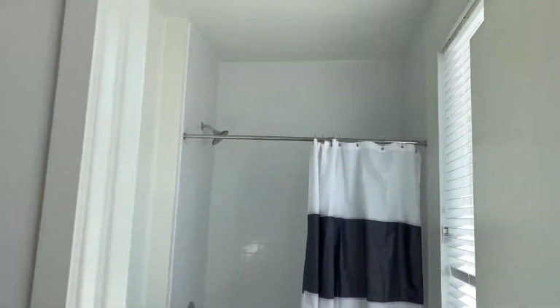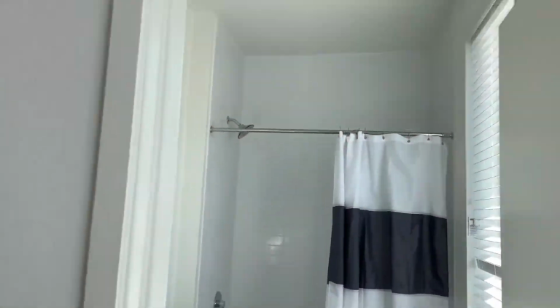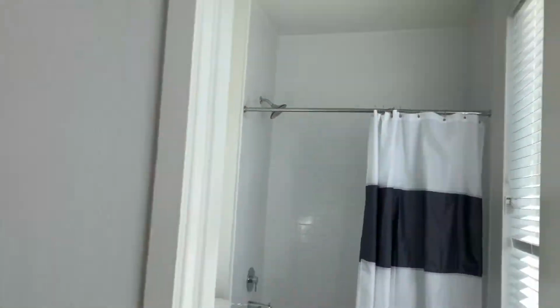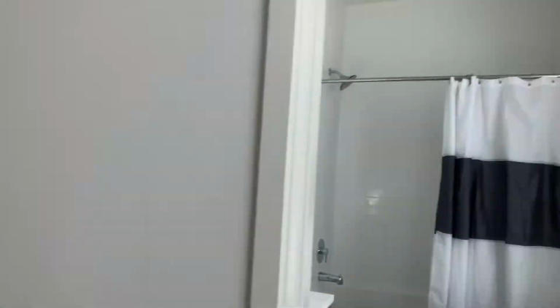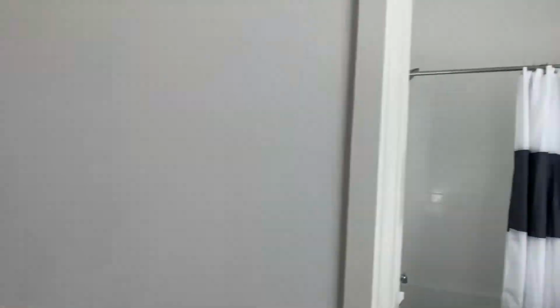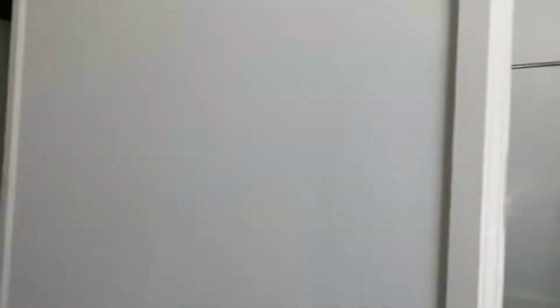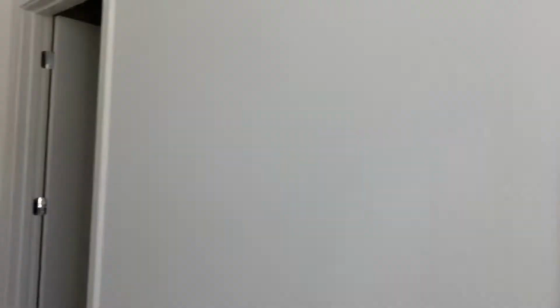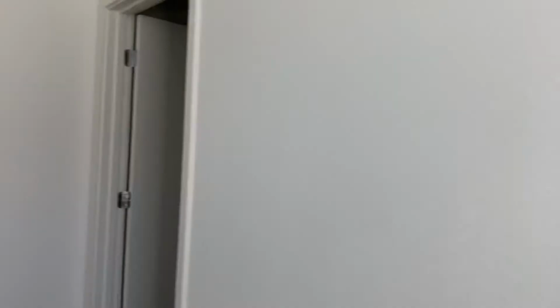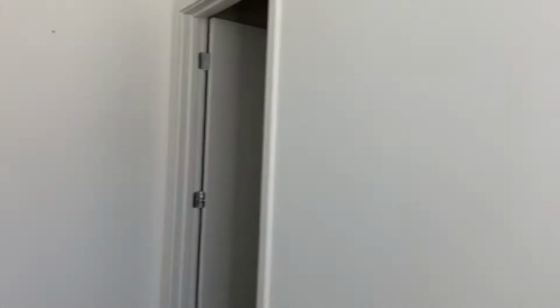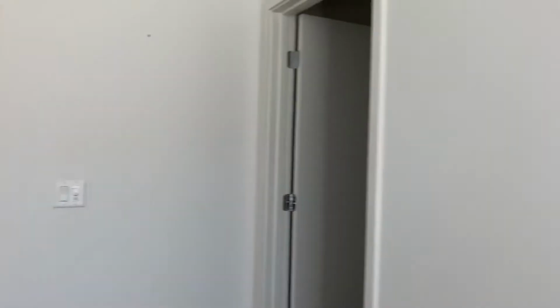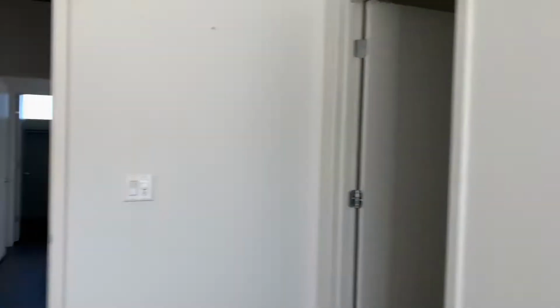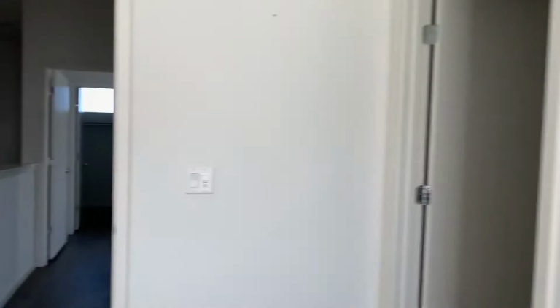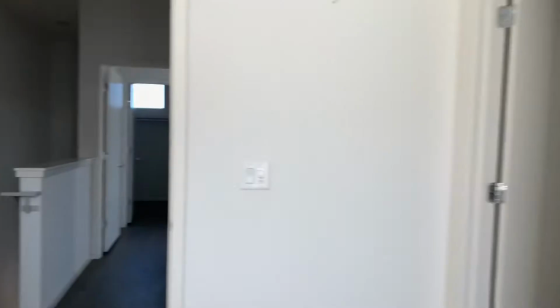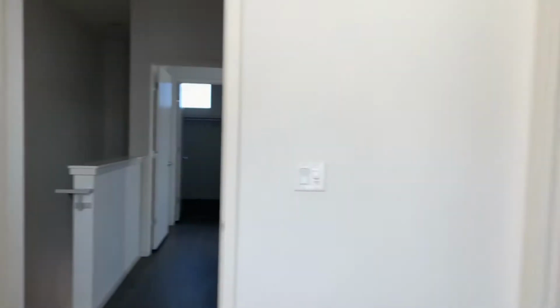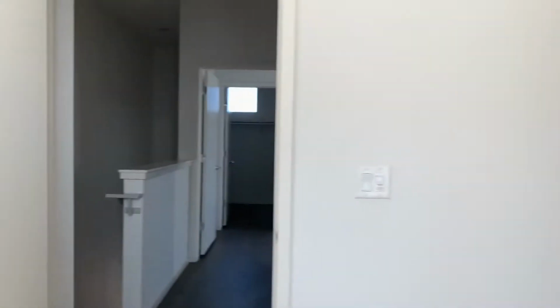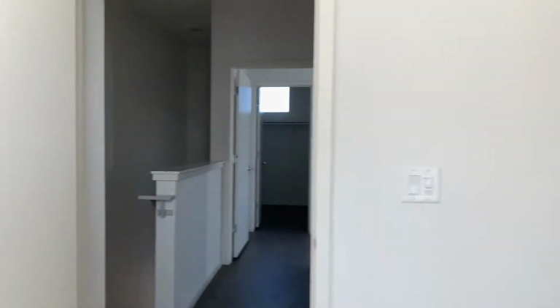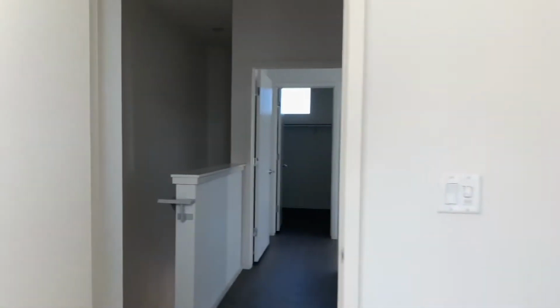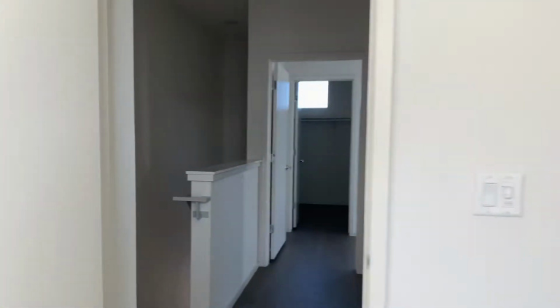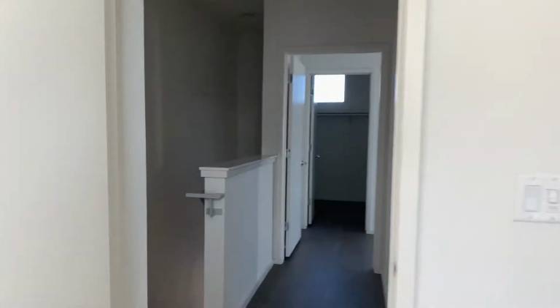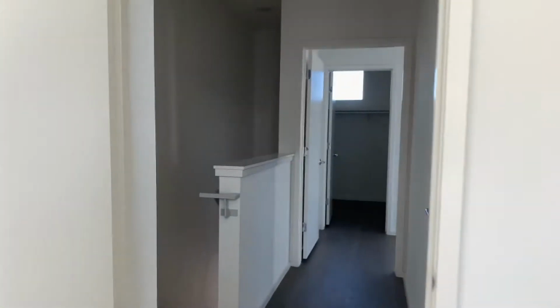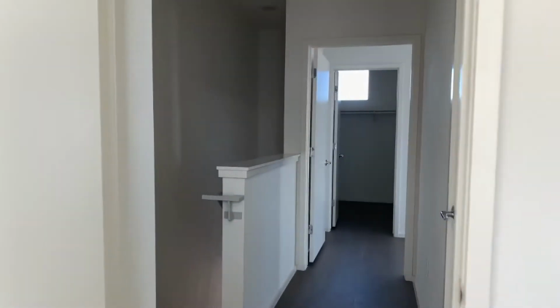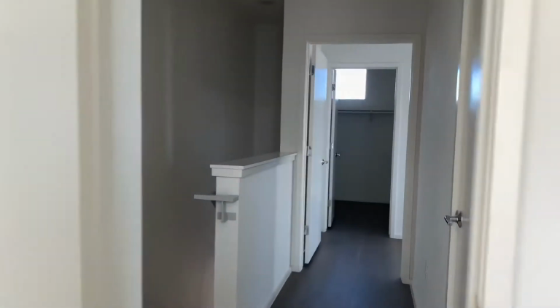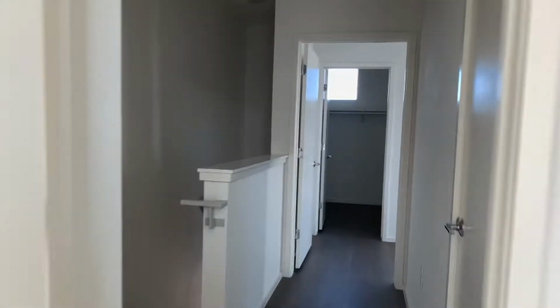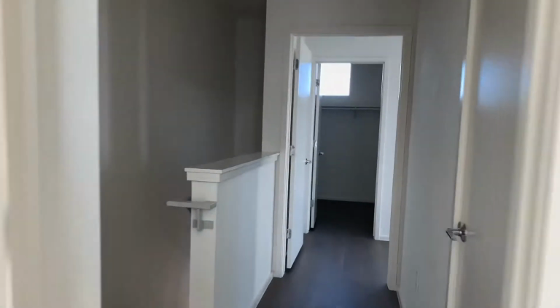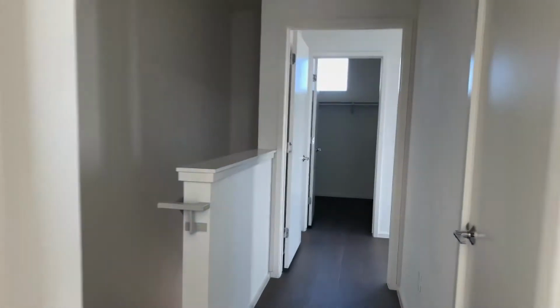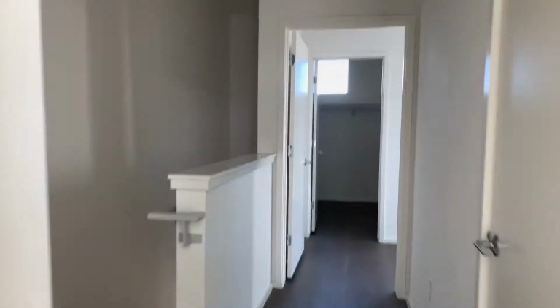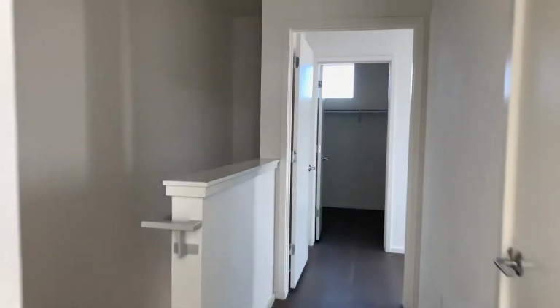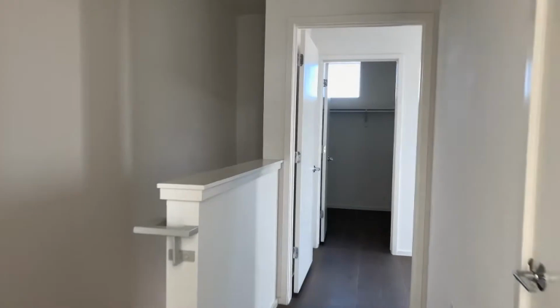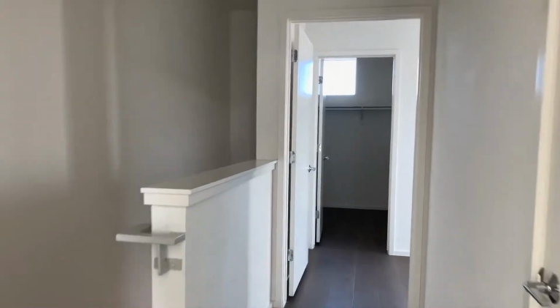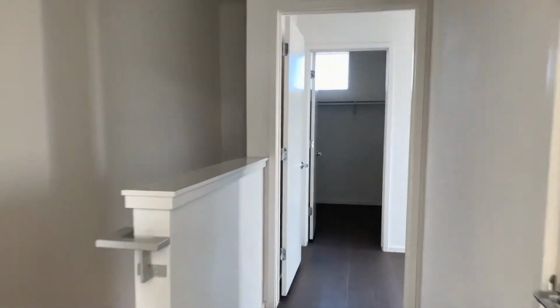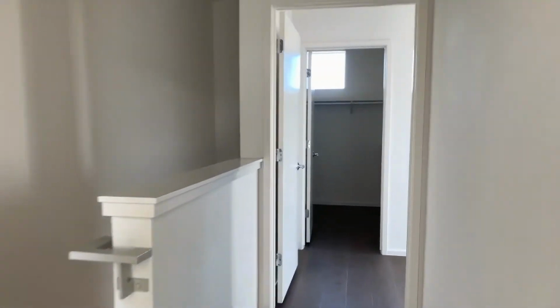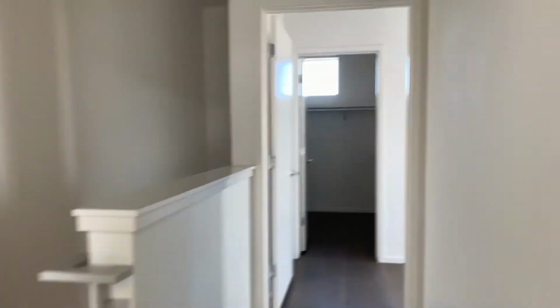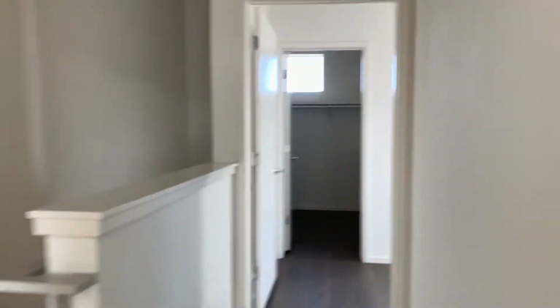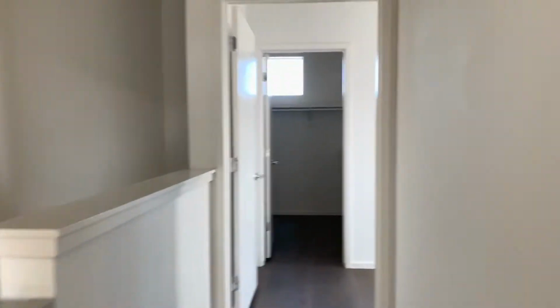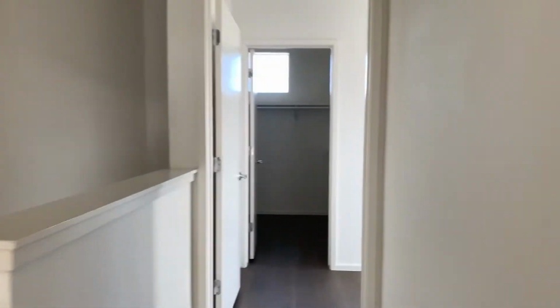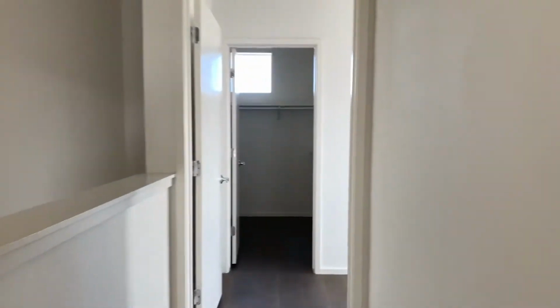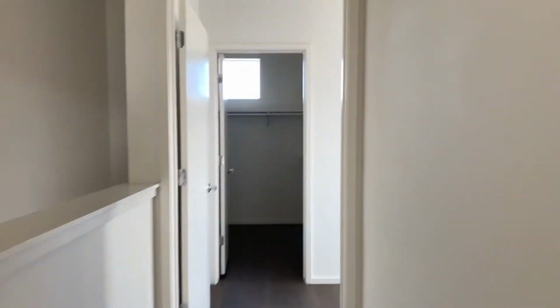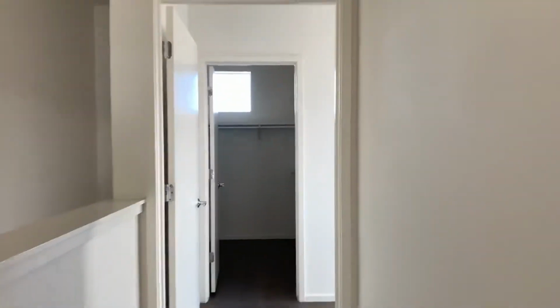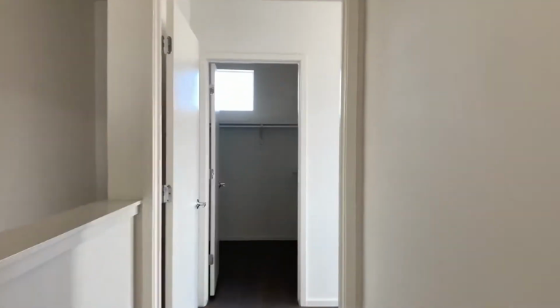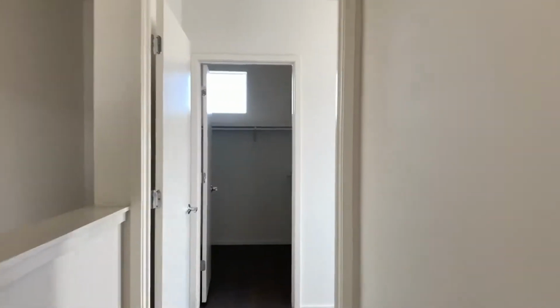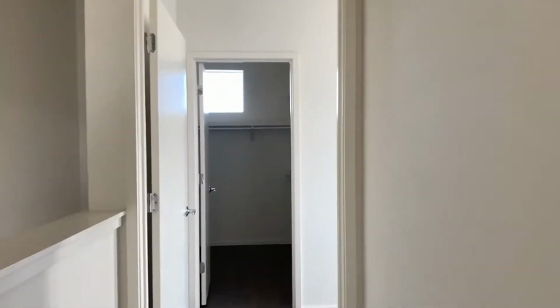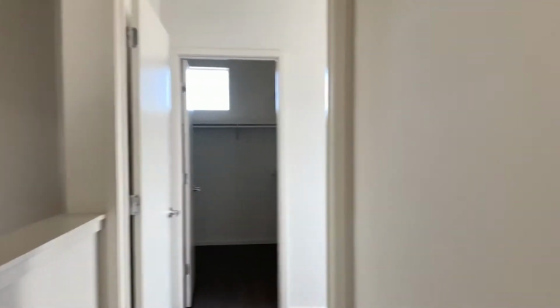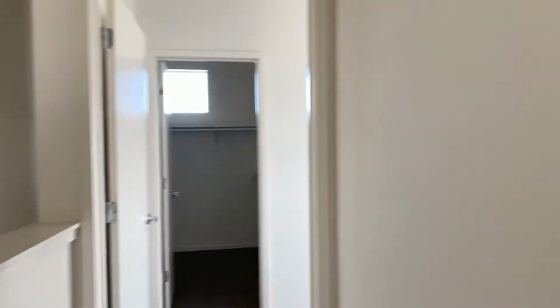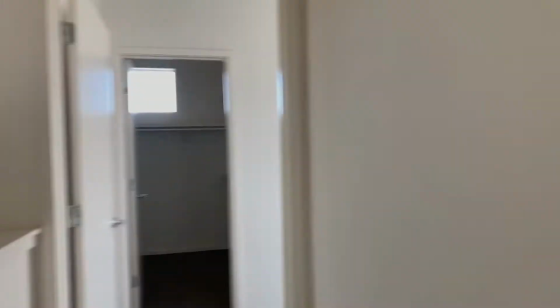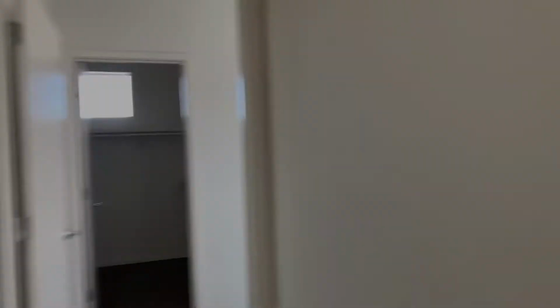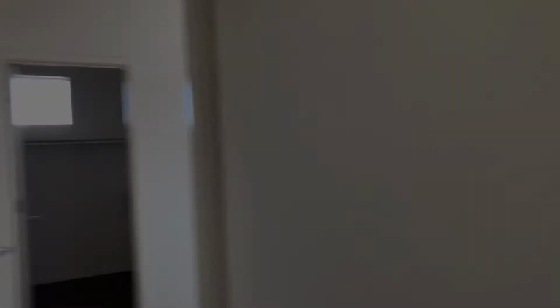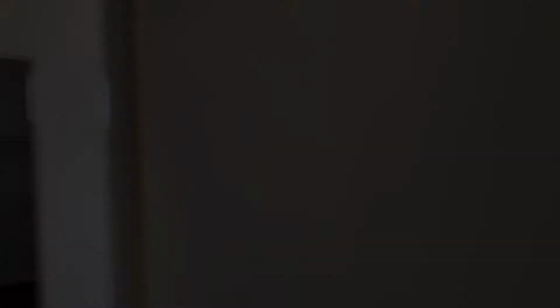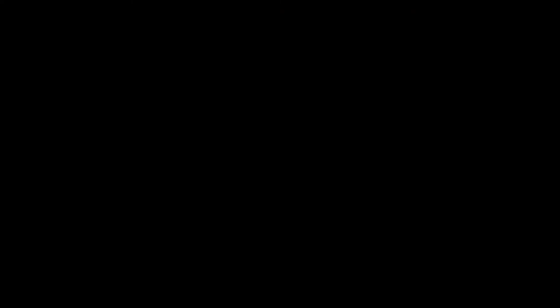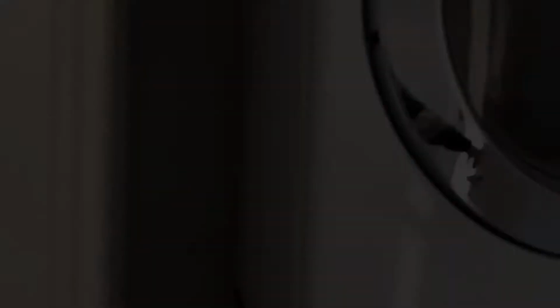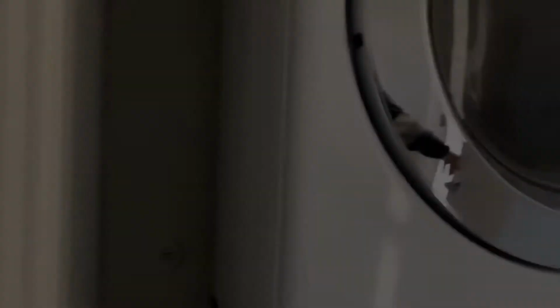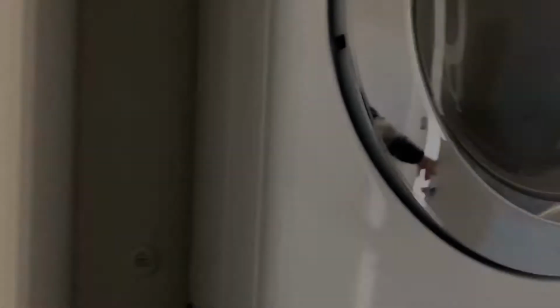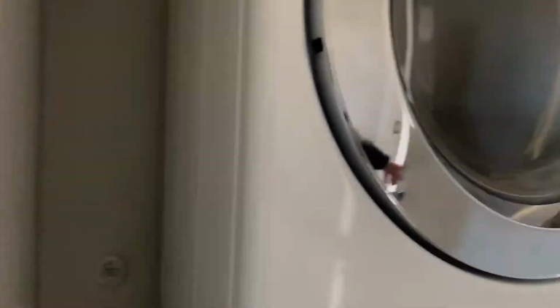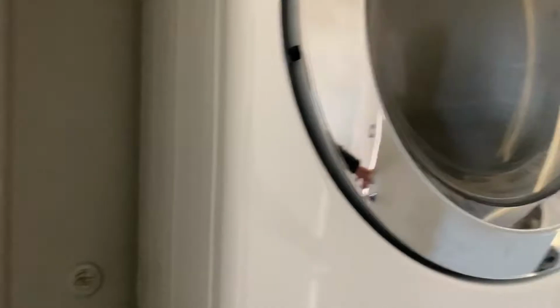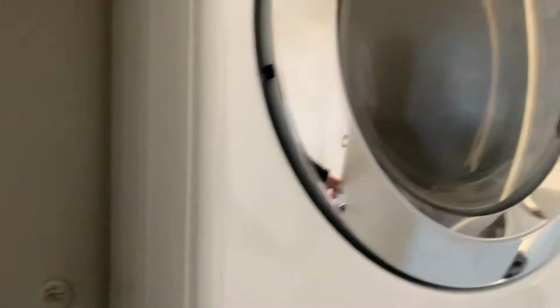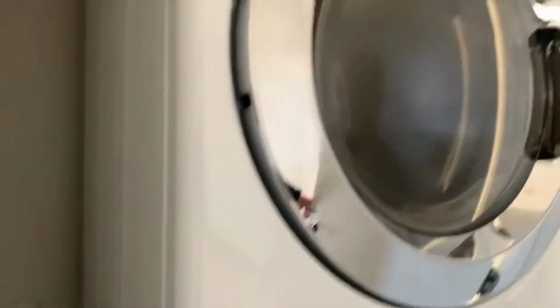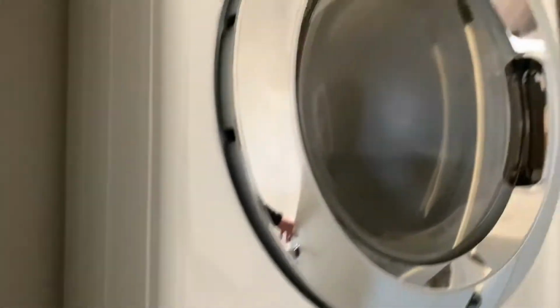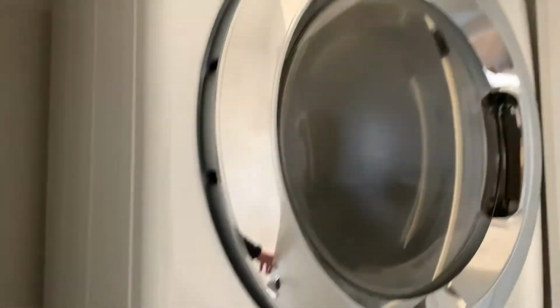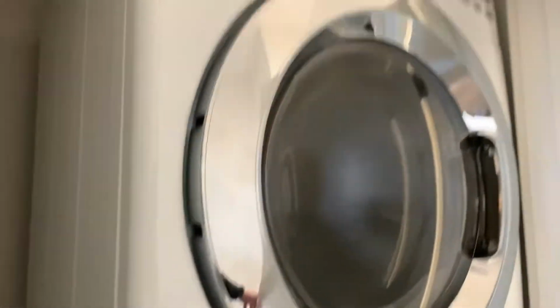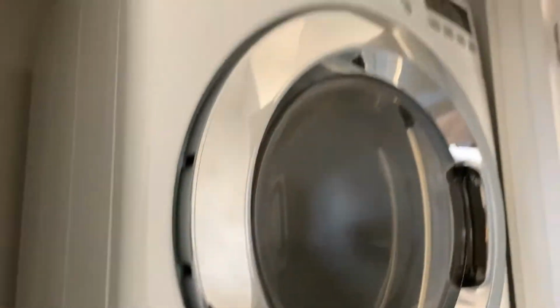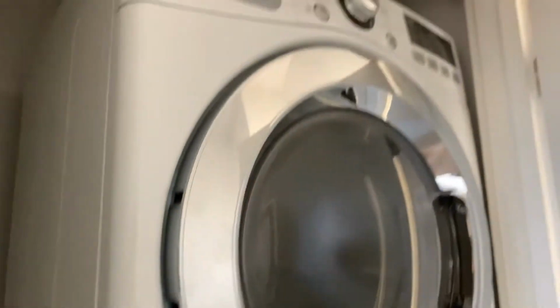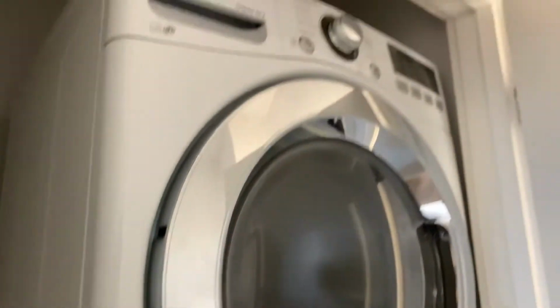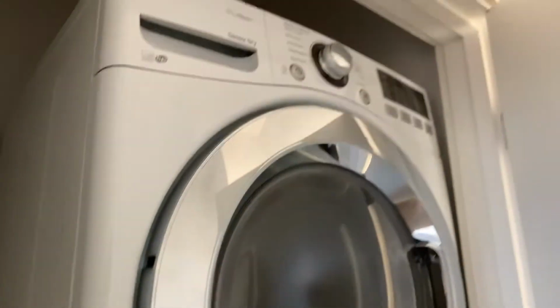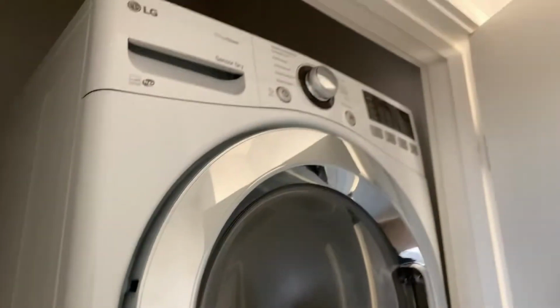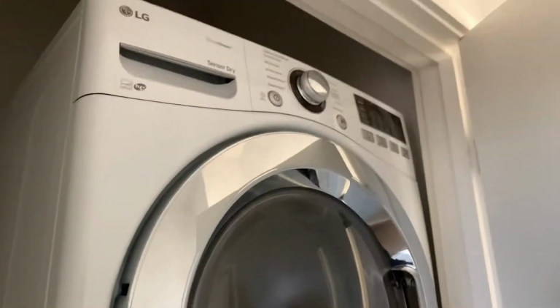You've got your washer and dryer in here — full-size stacked washer and dryer.